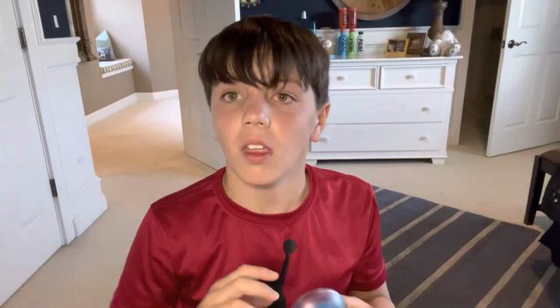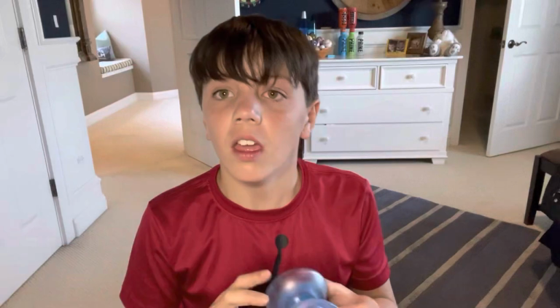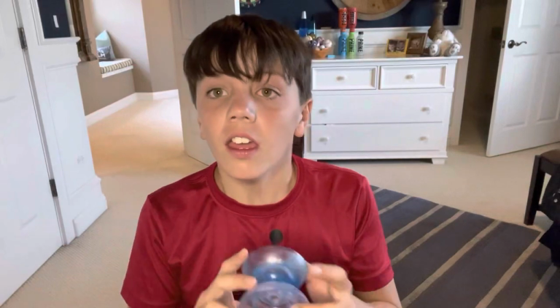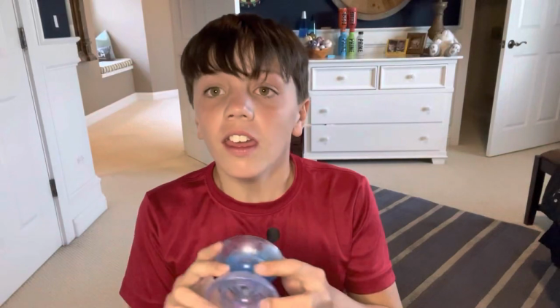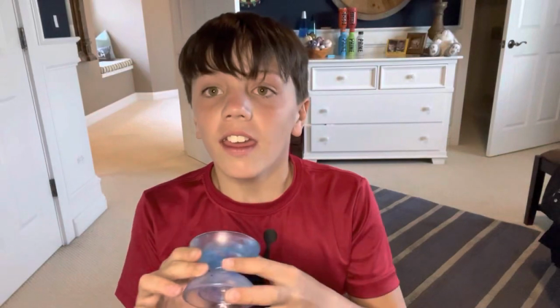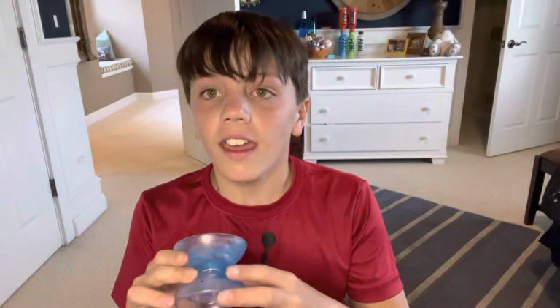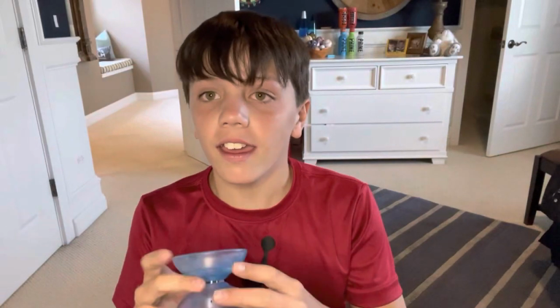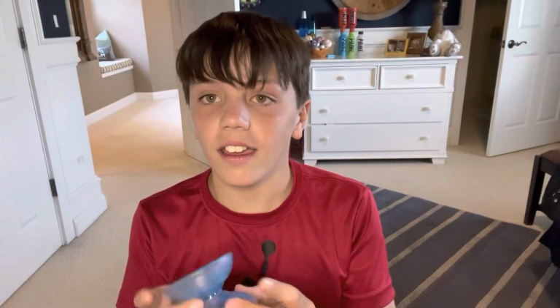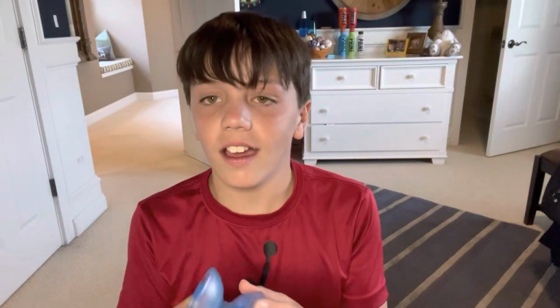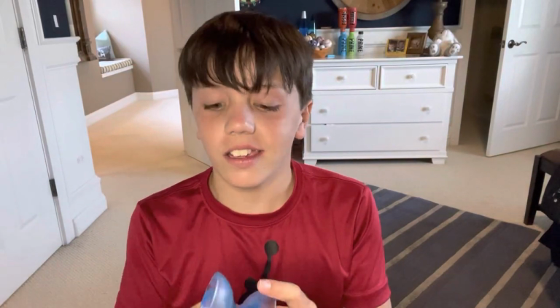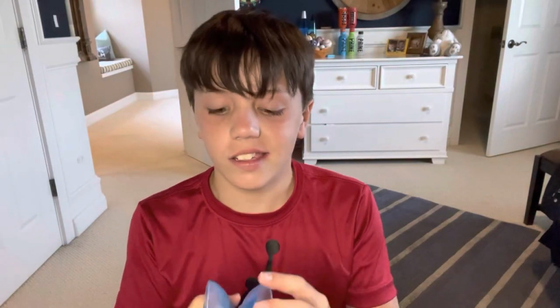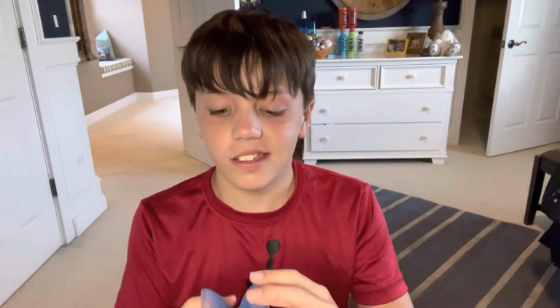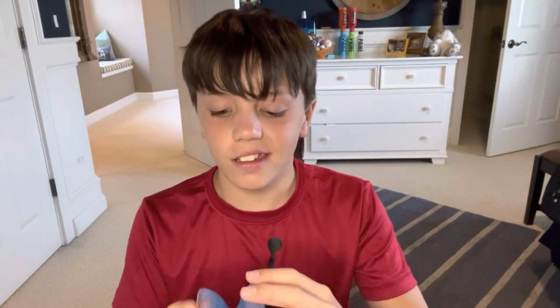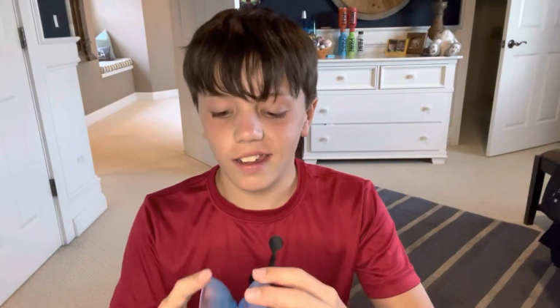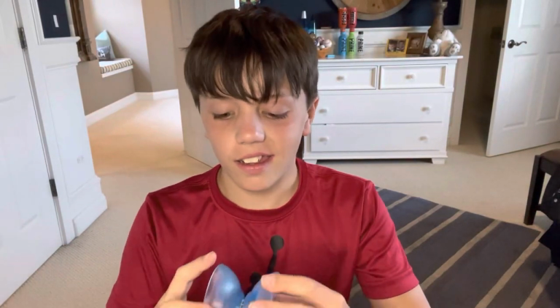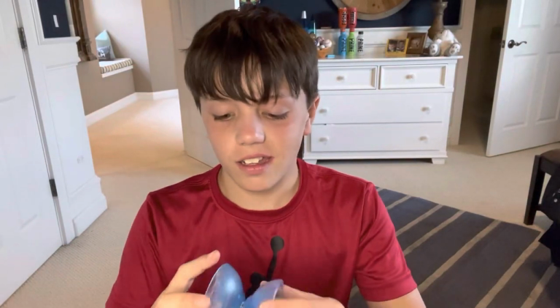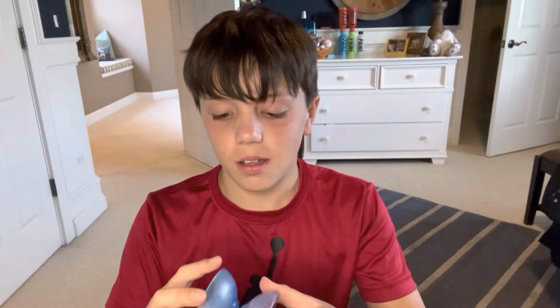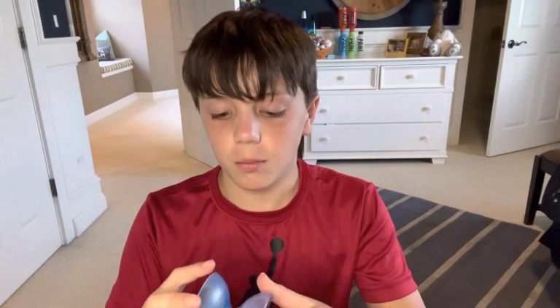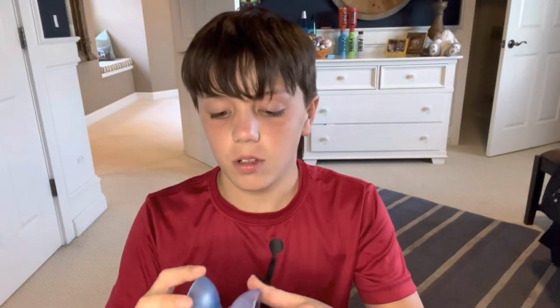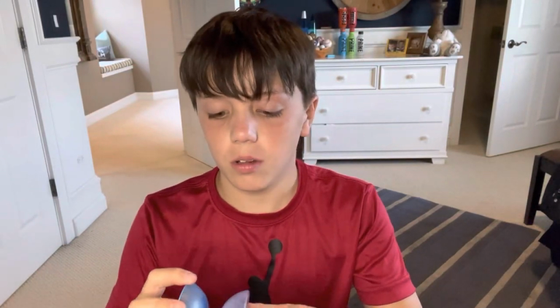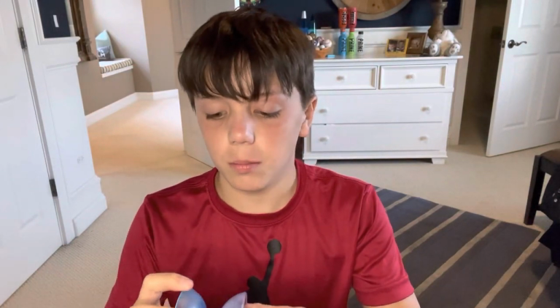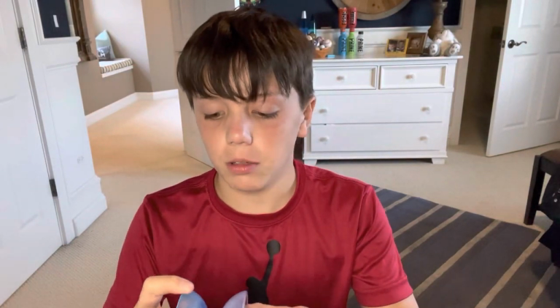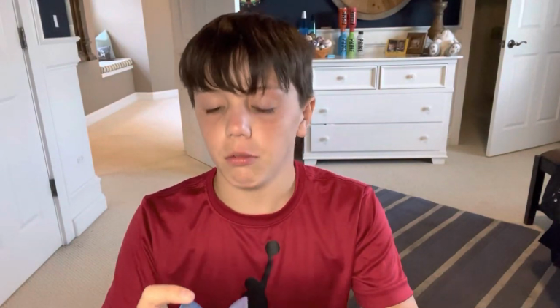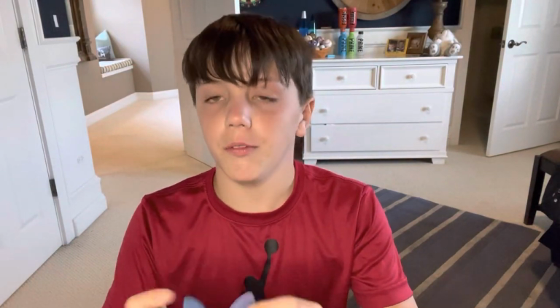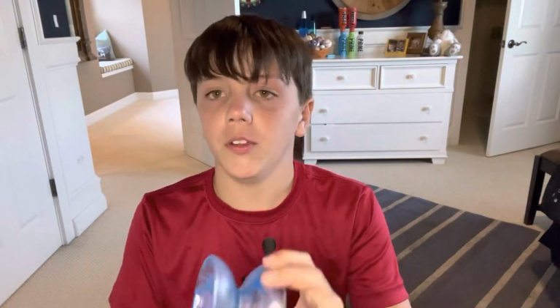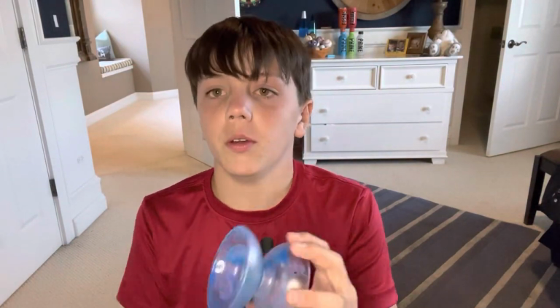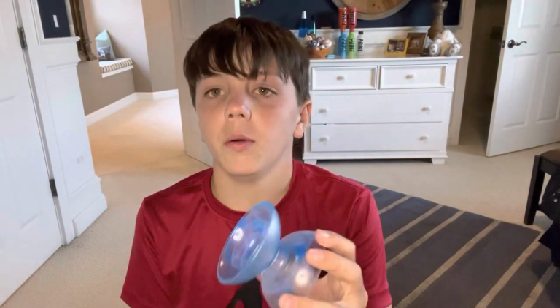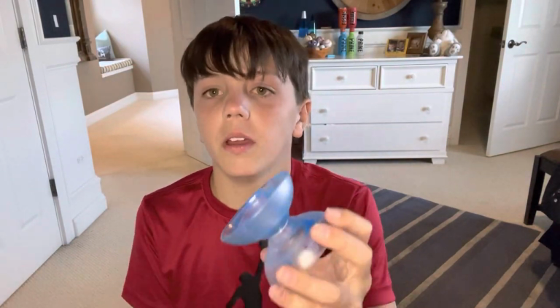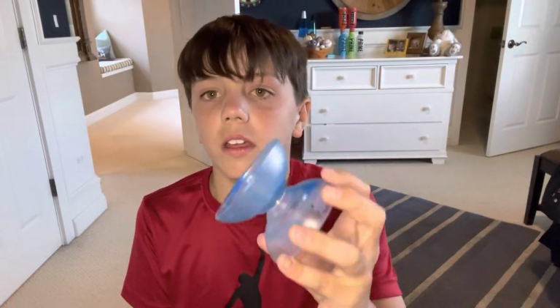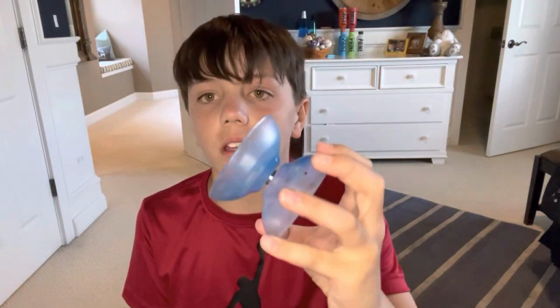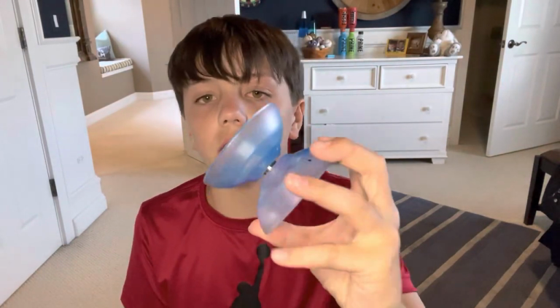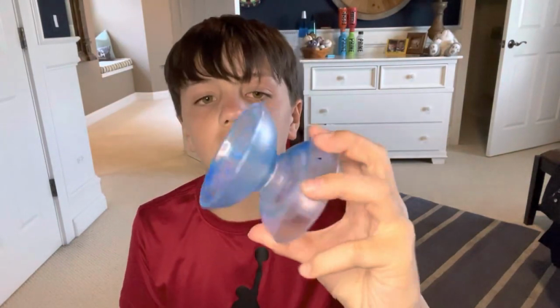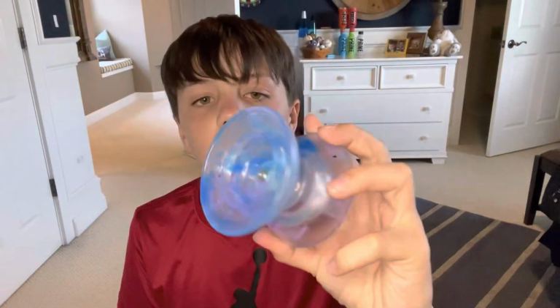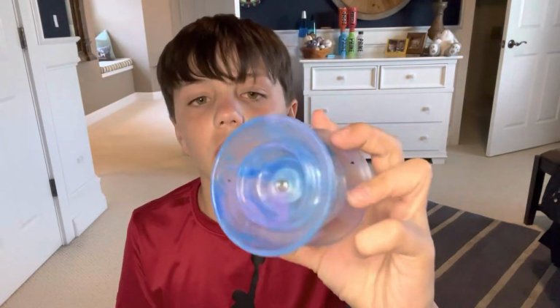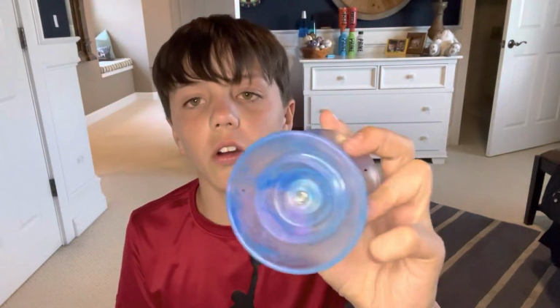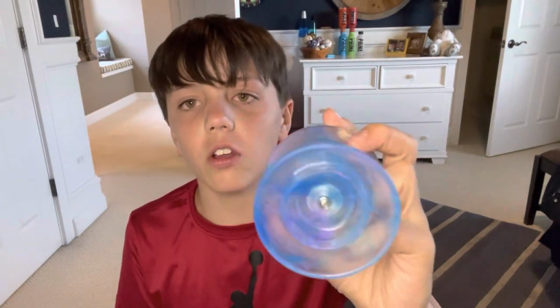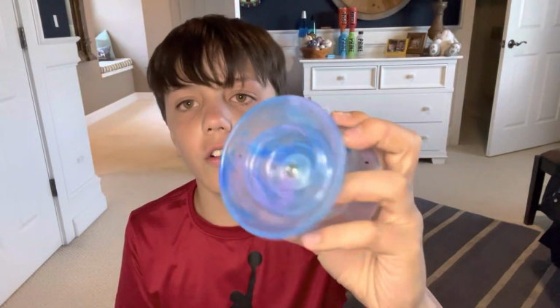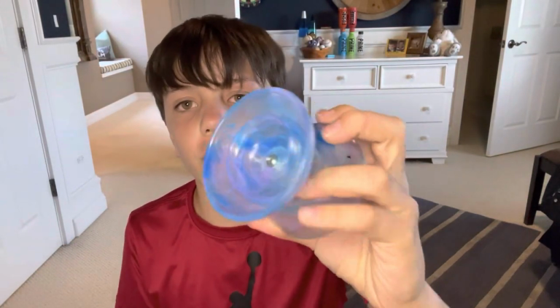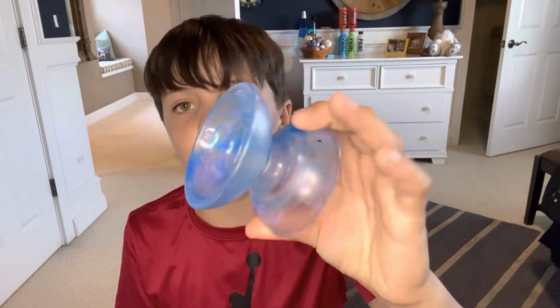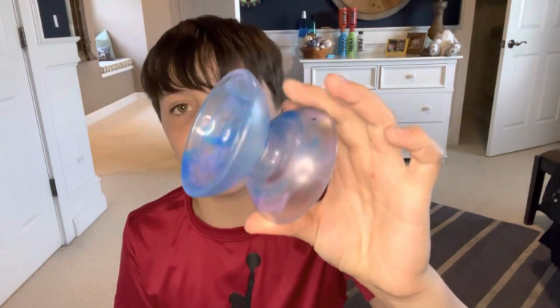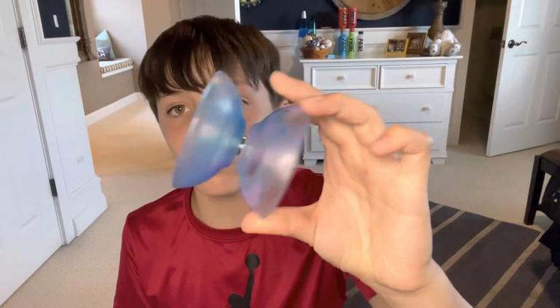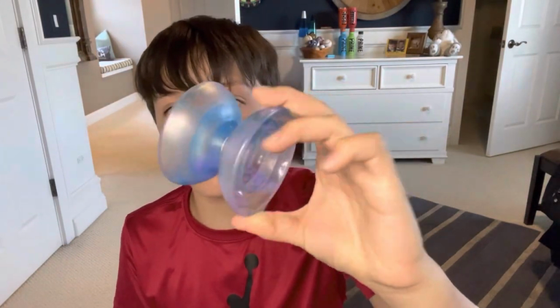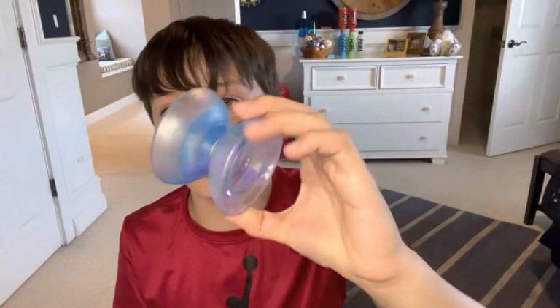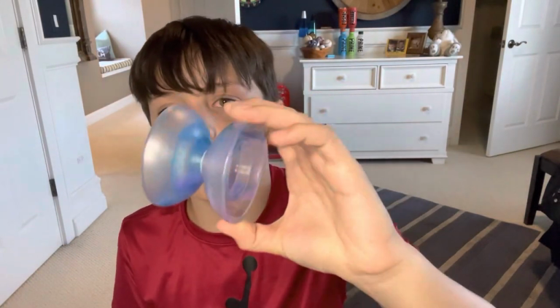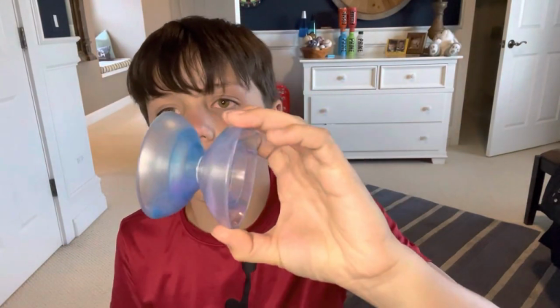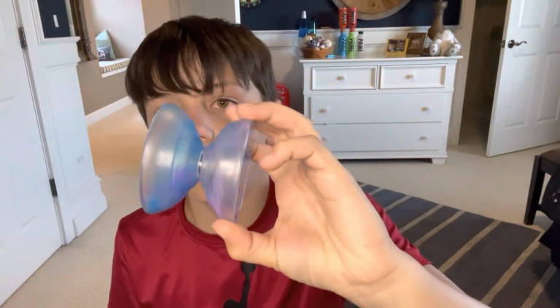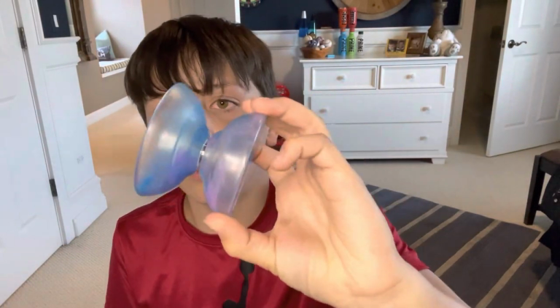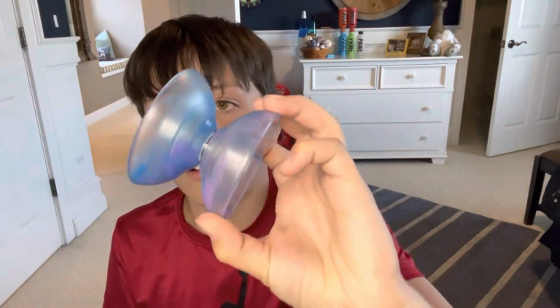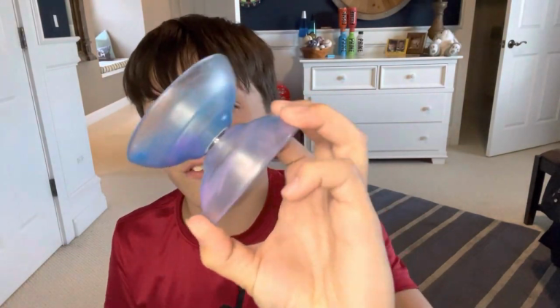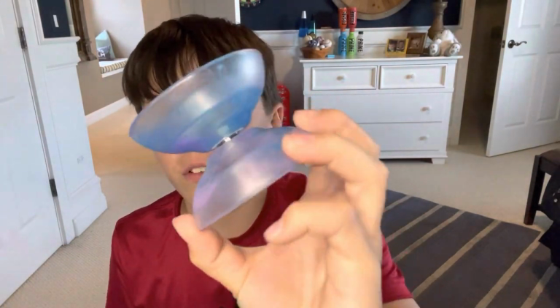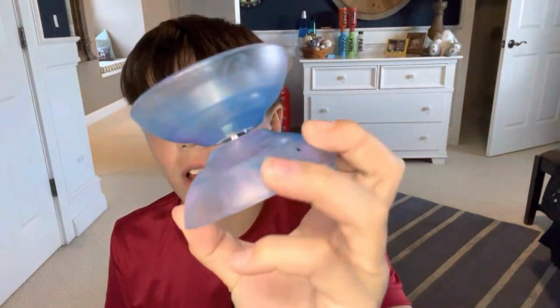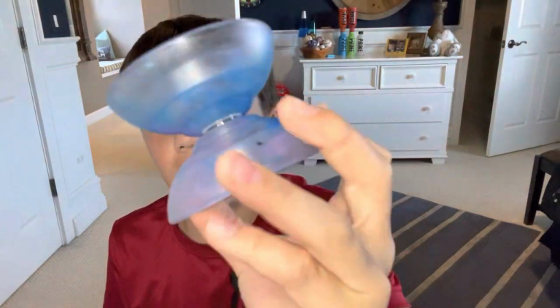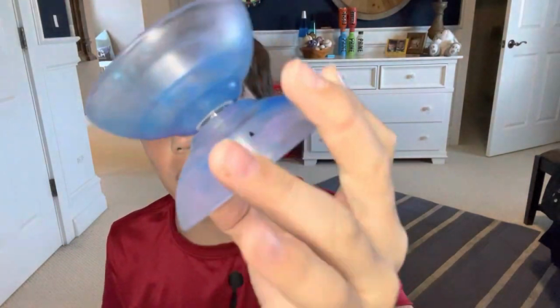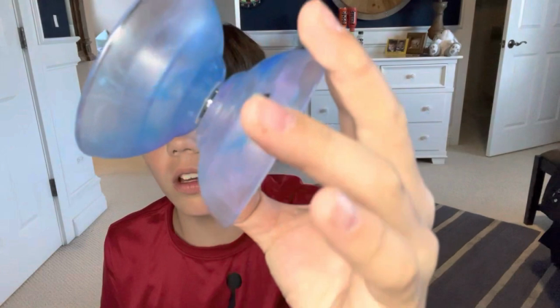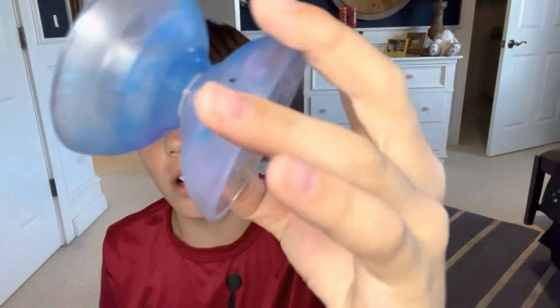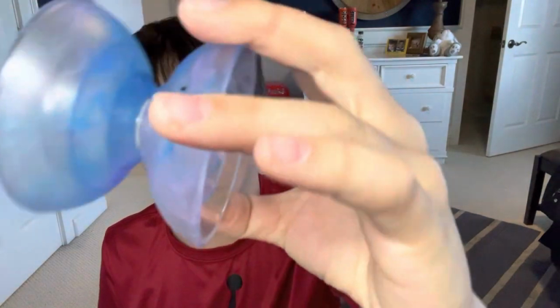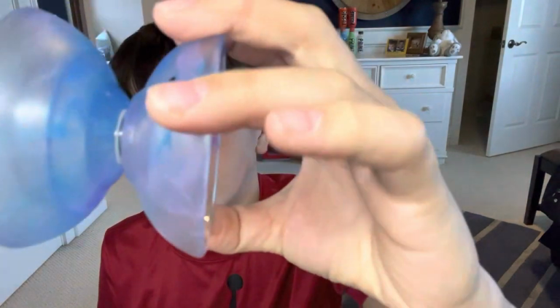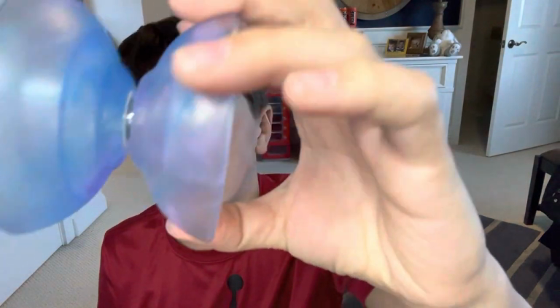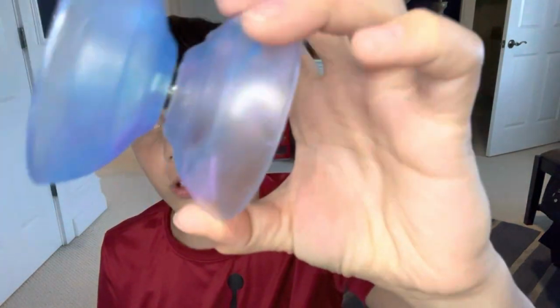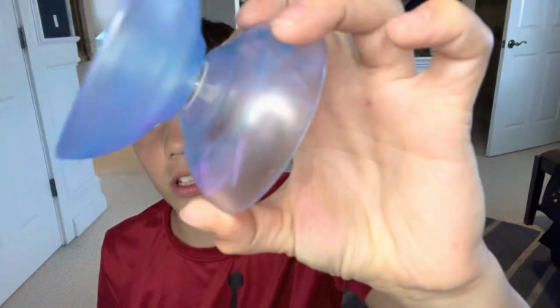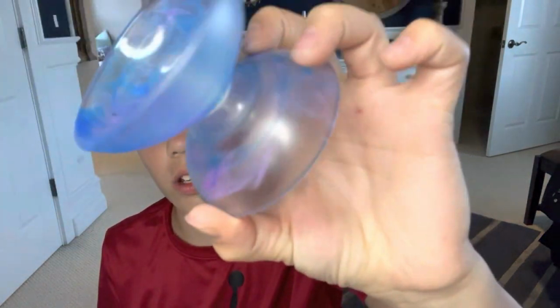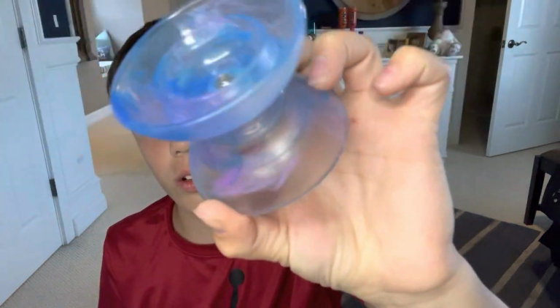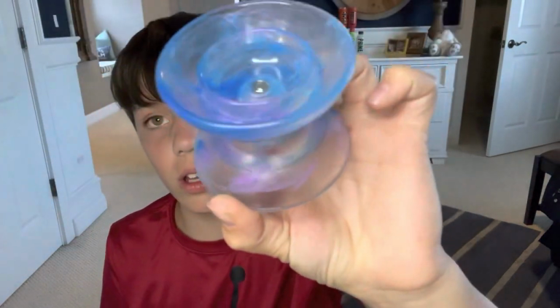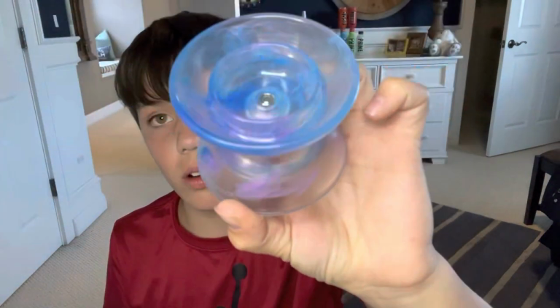Hey guys, today I'm going to be reviewing the Yo-Yo Factory slight offstring yo-yo.